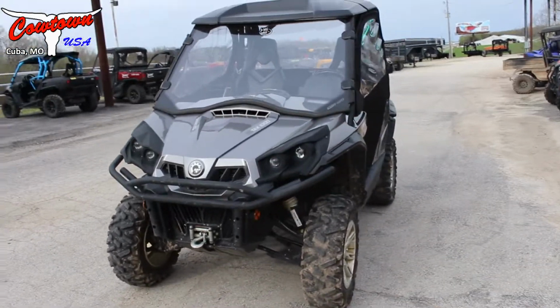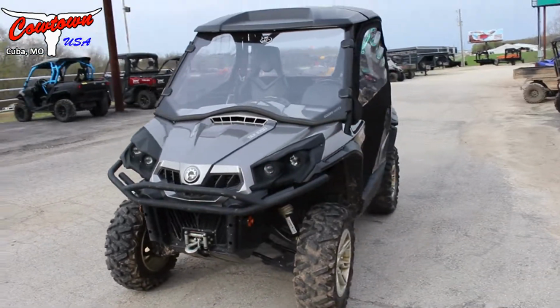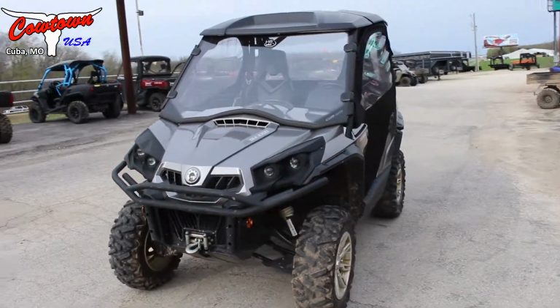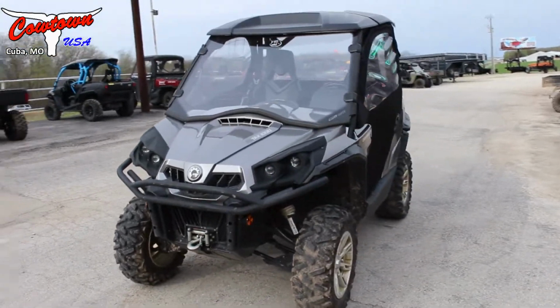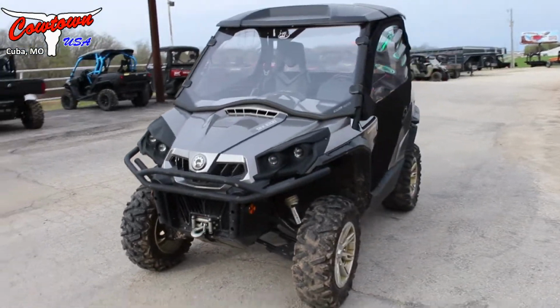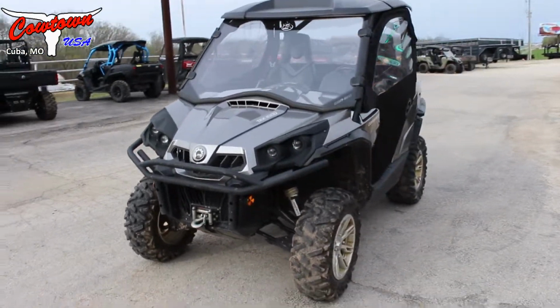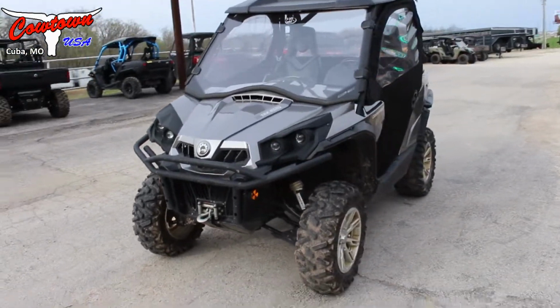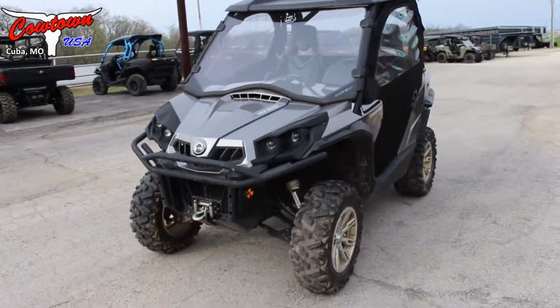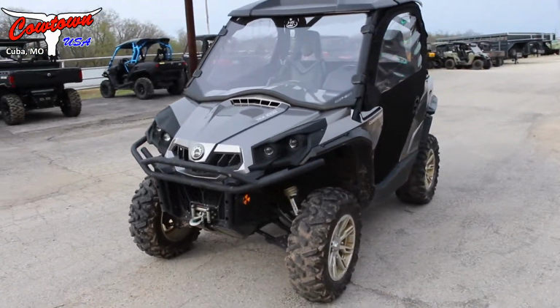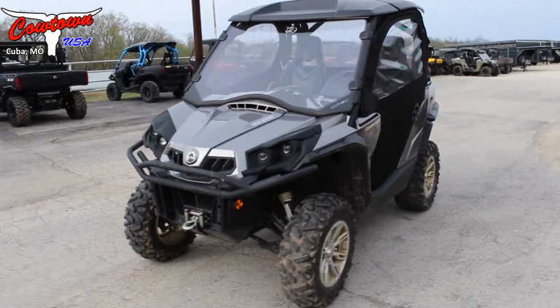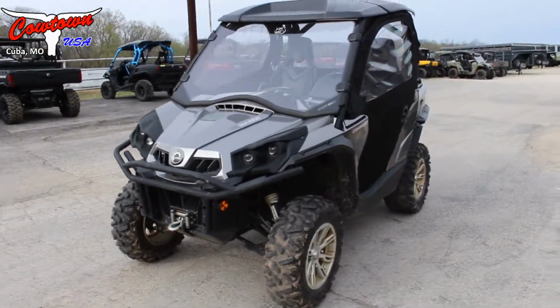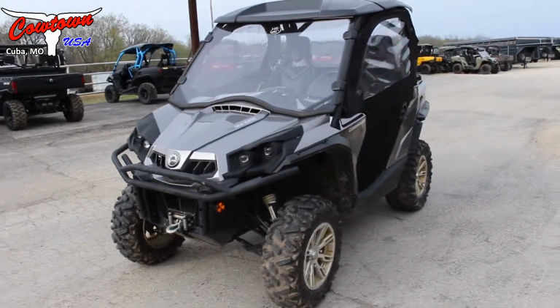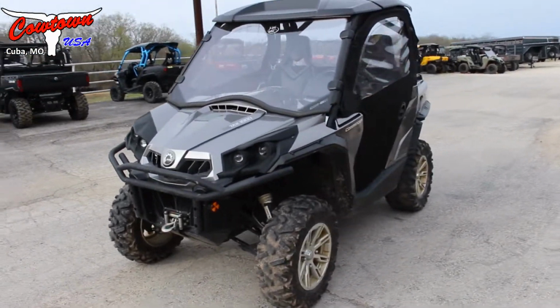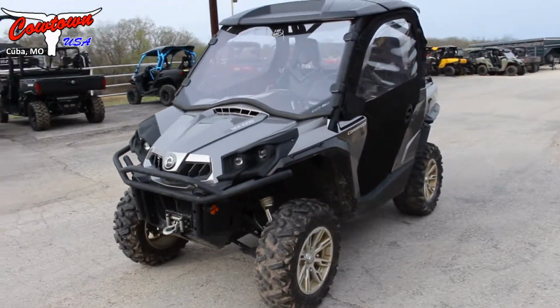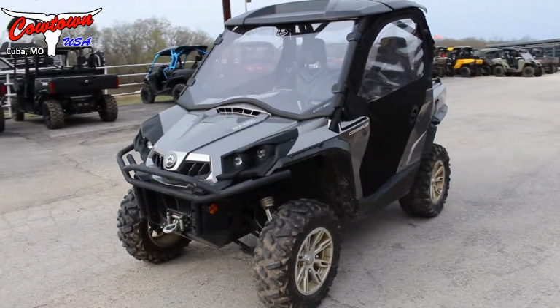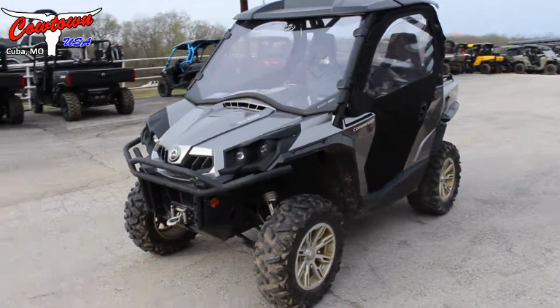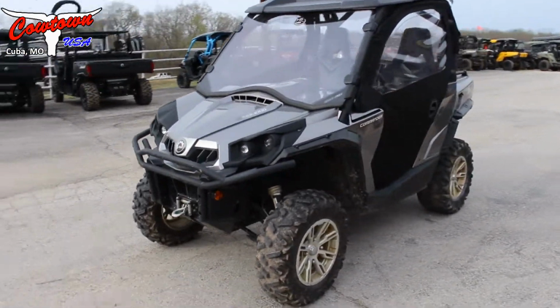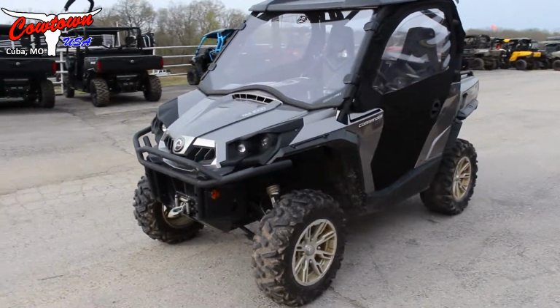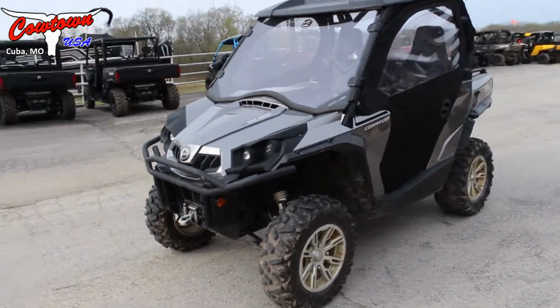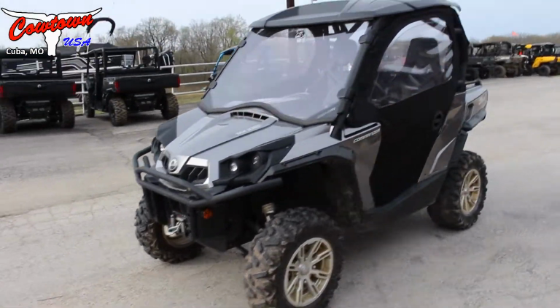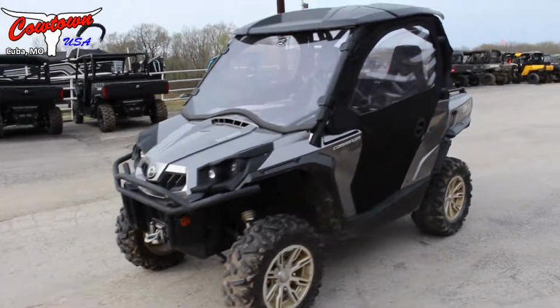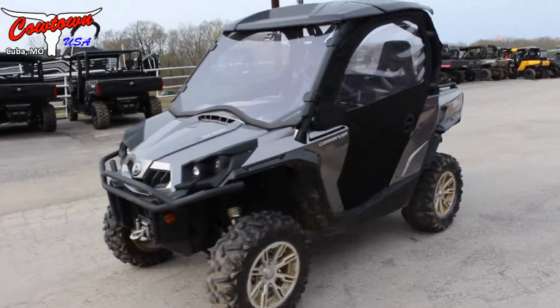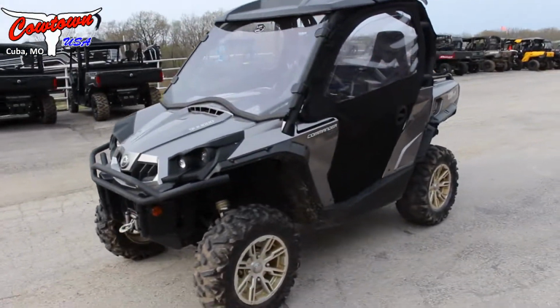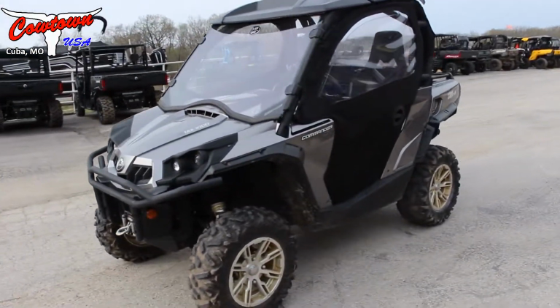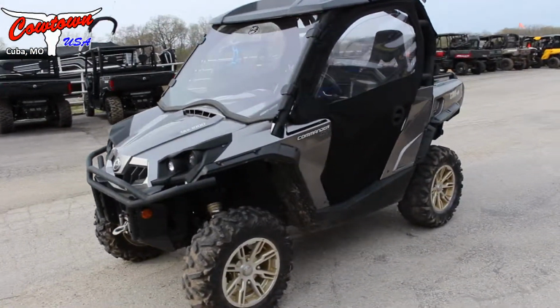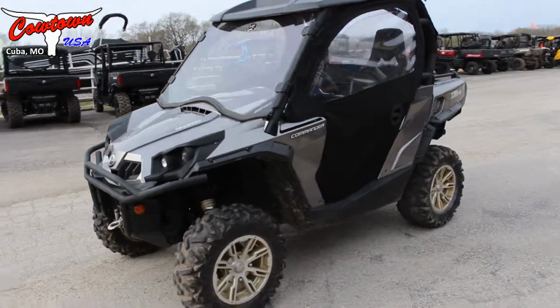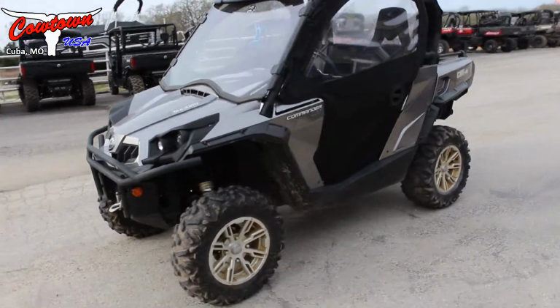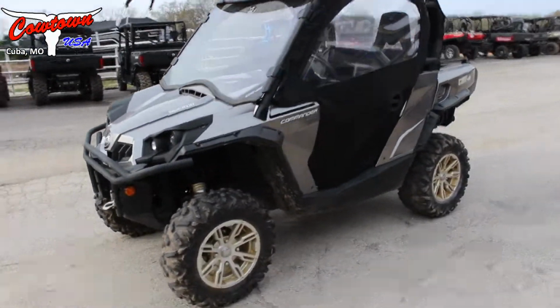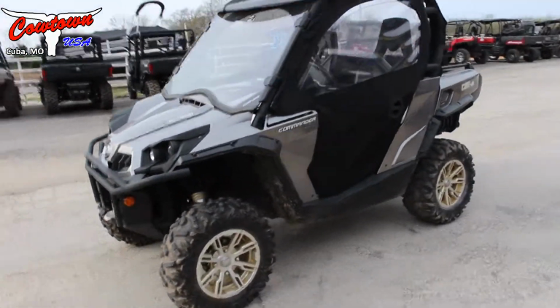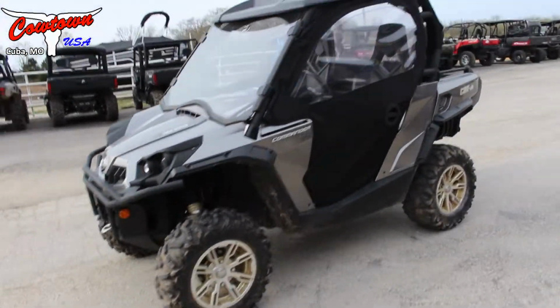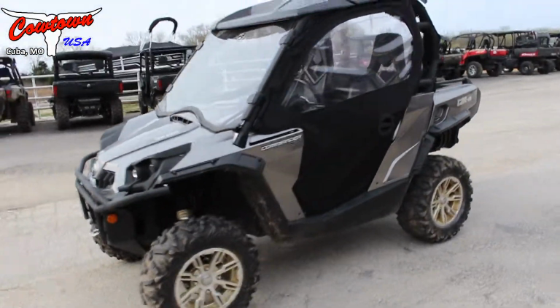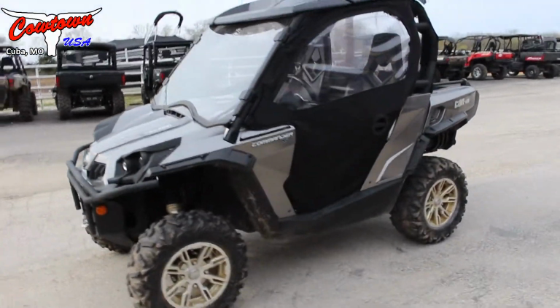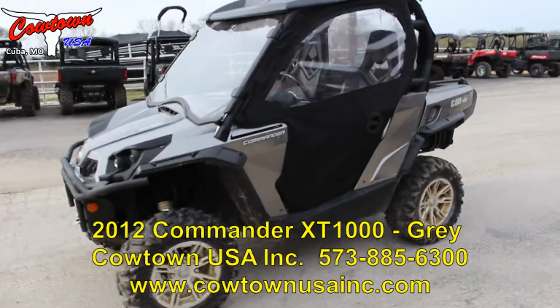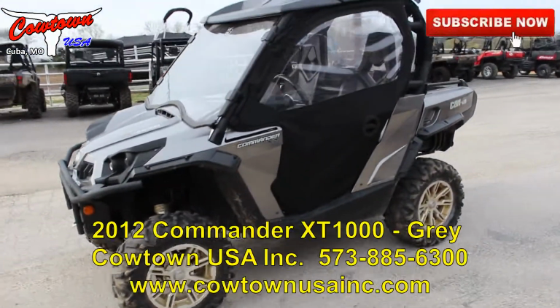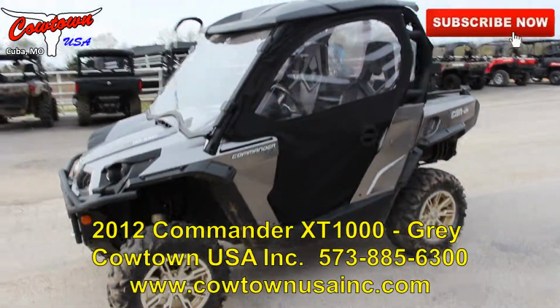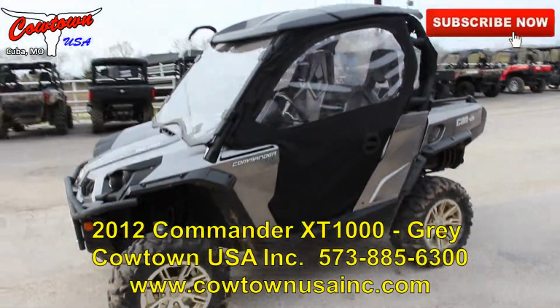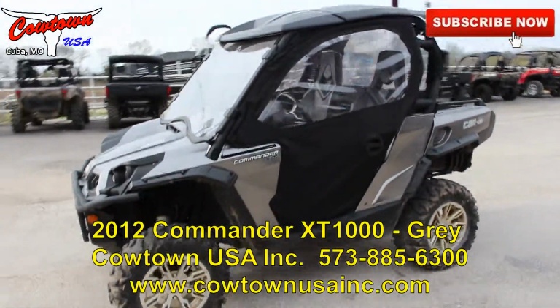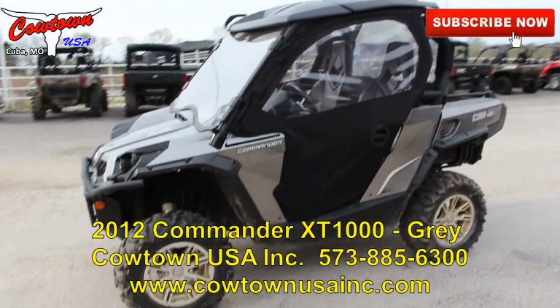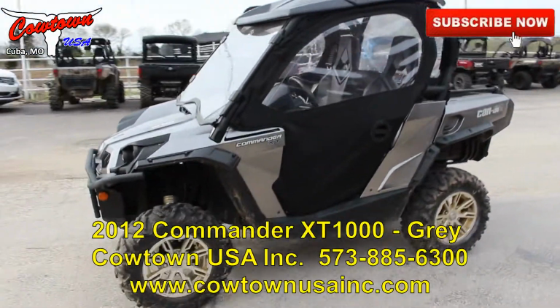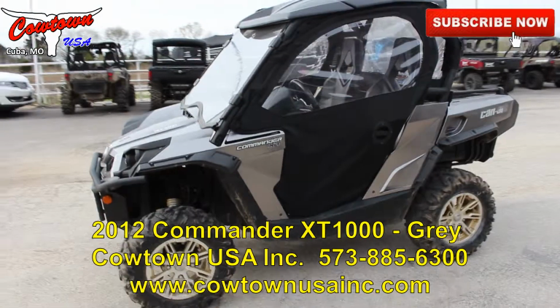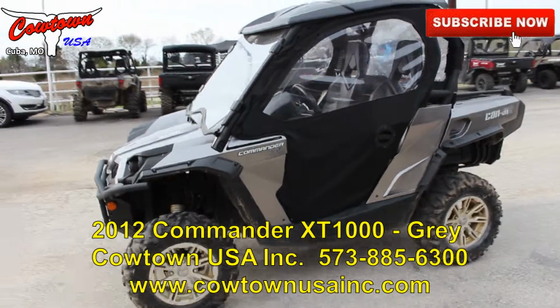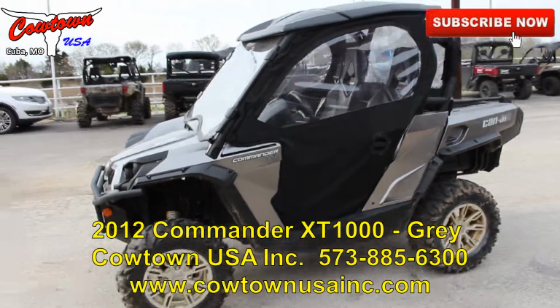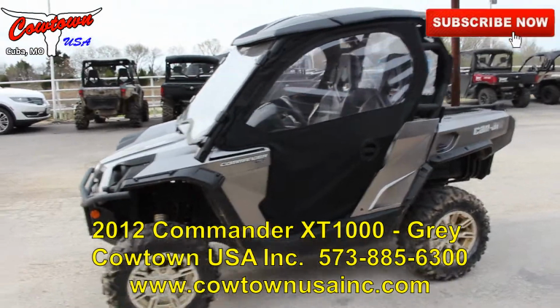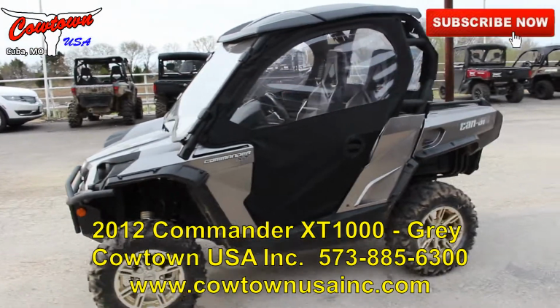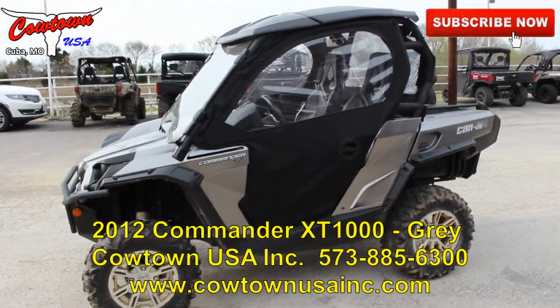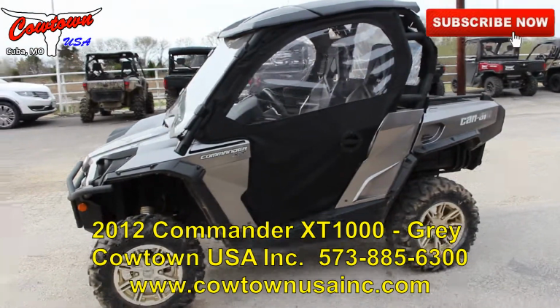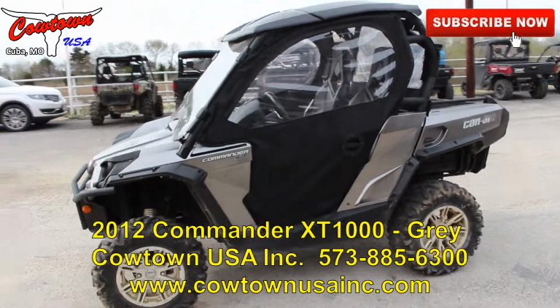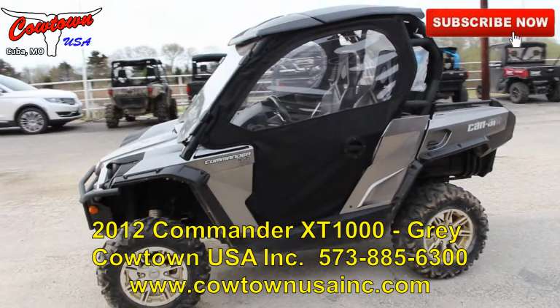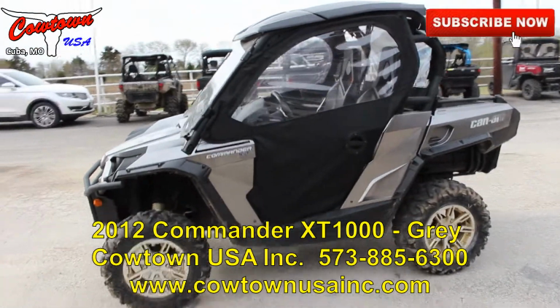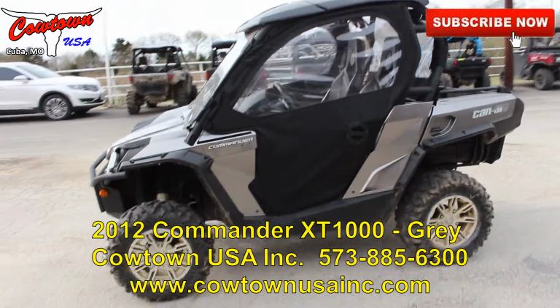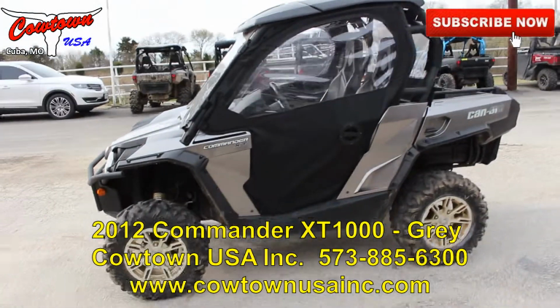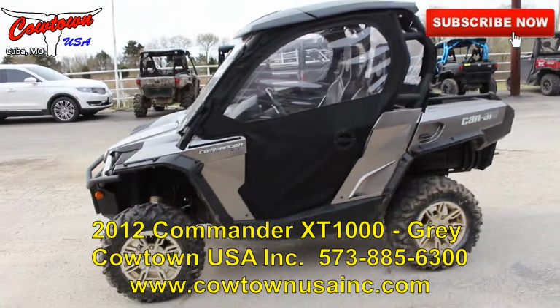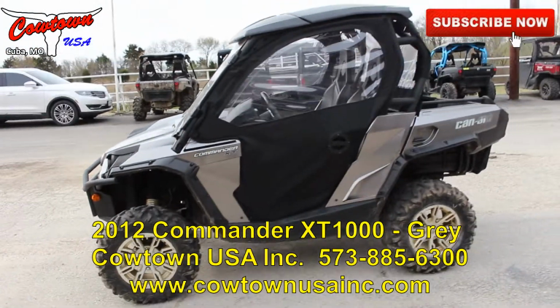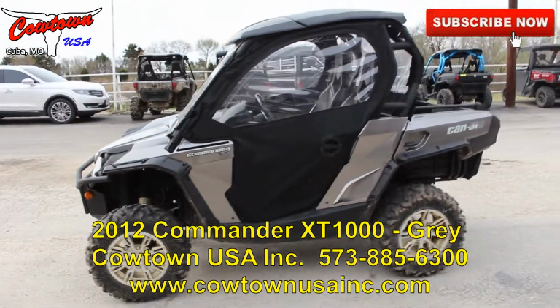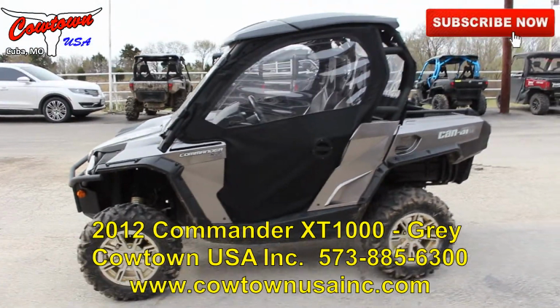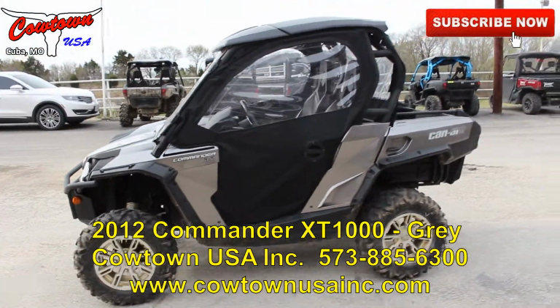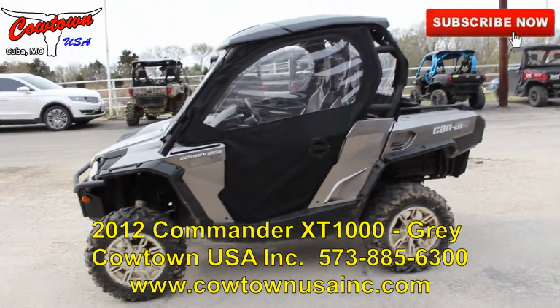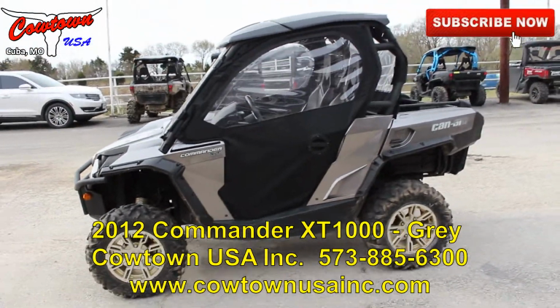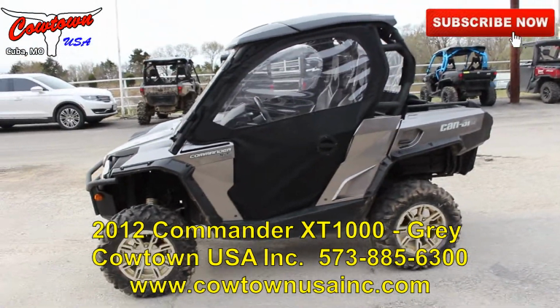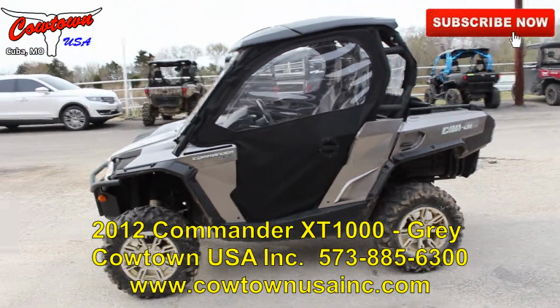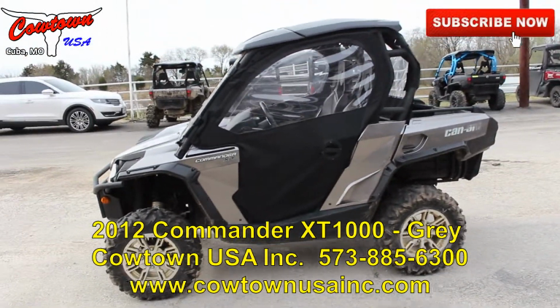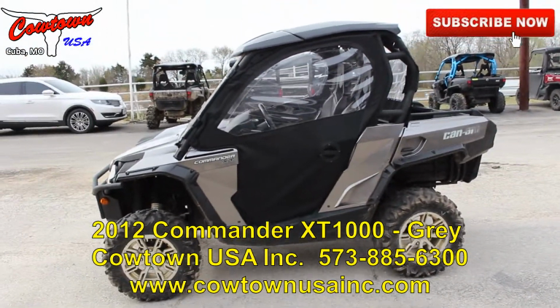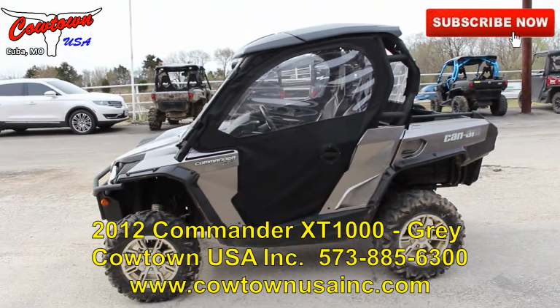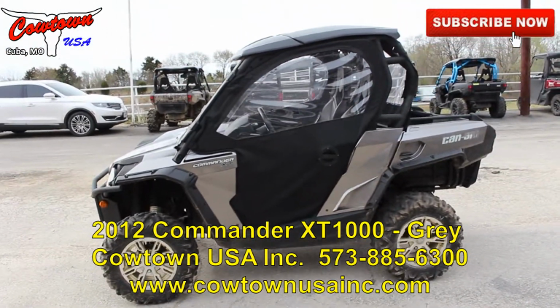It's got the good tires. You can find it here at Cowtown USA or go to our website at www.cowtownusa.com.